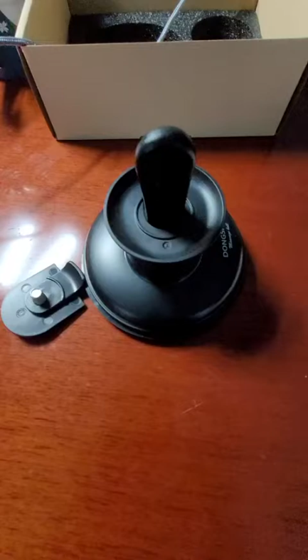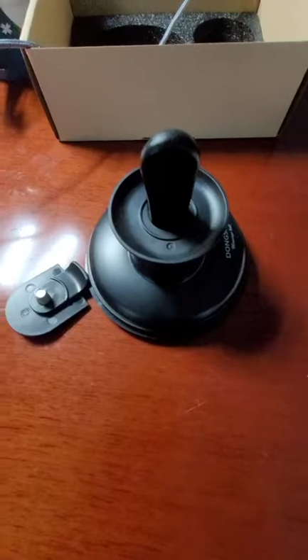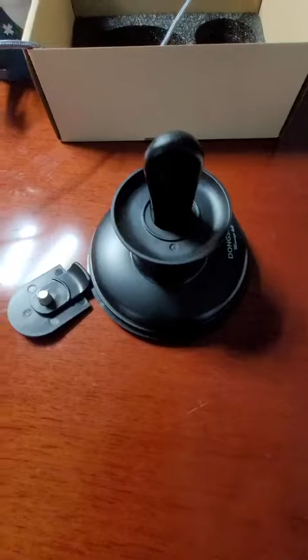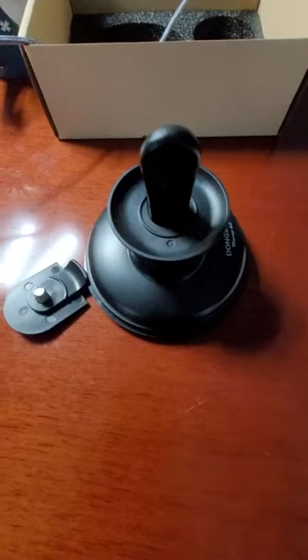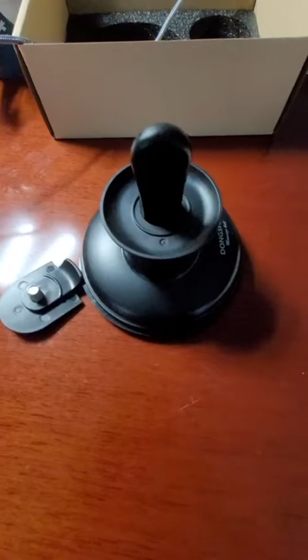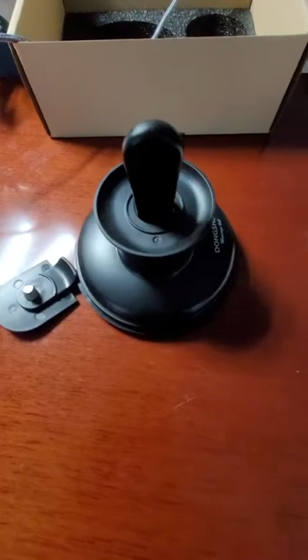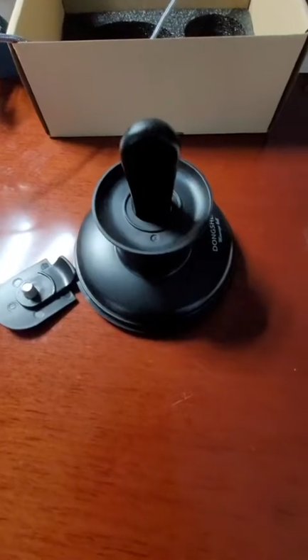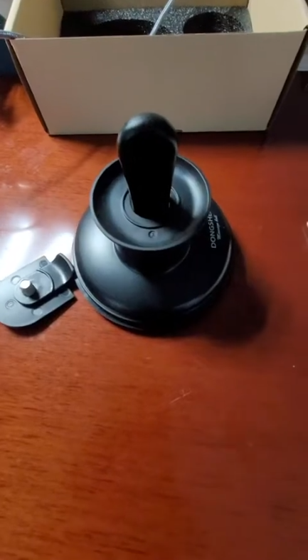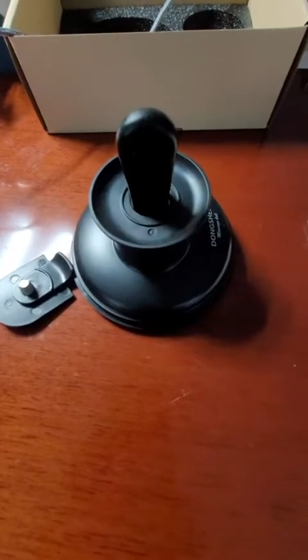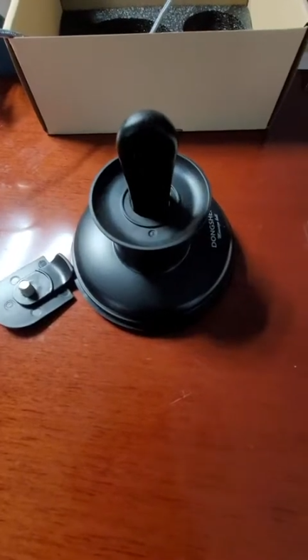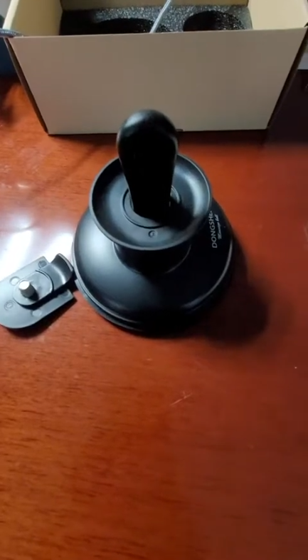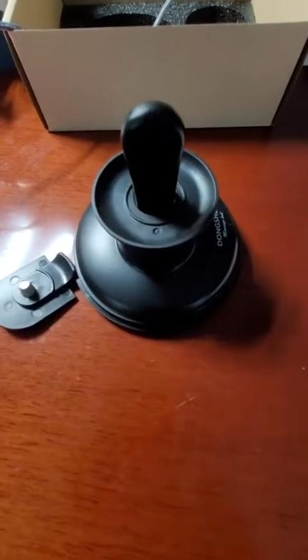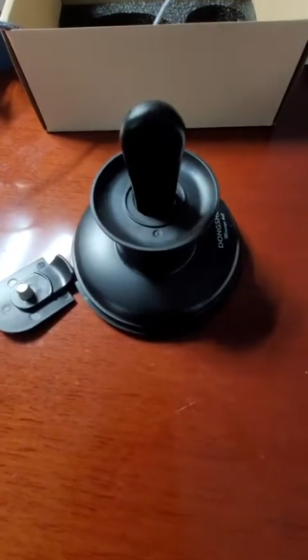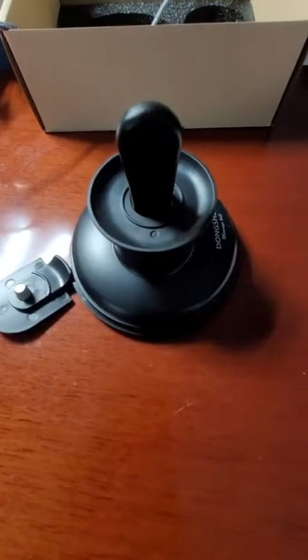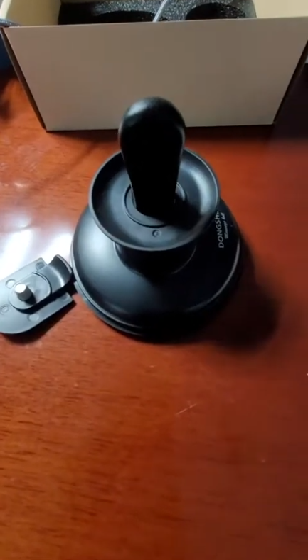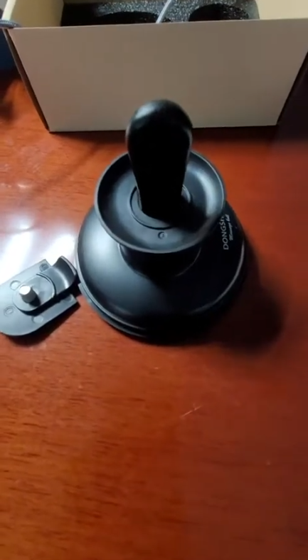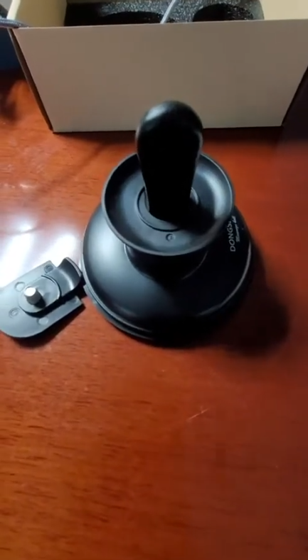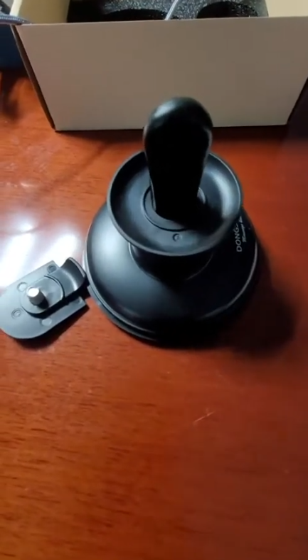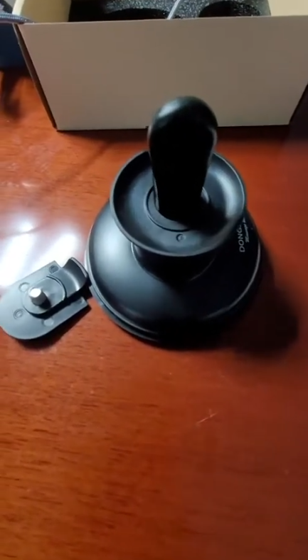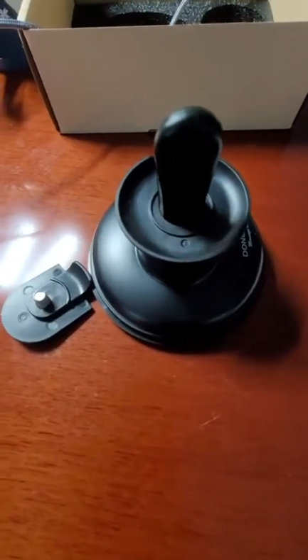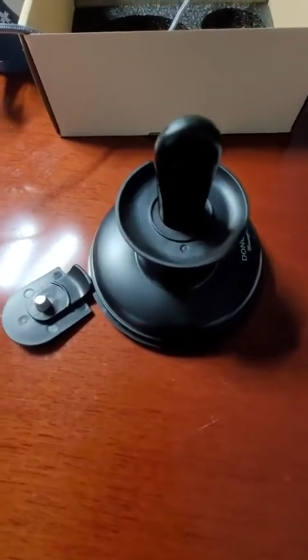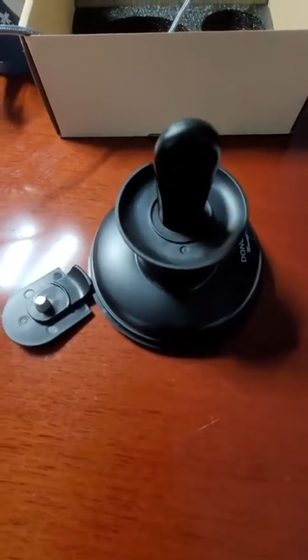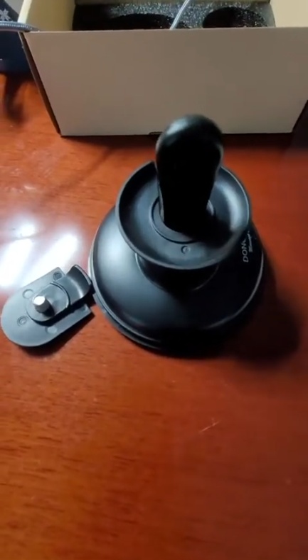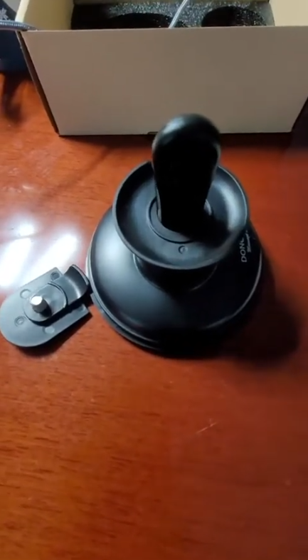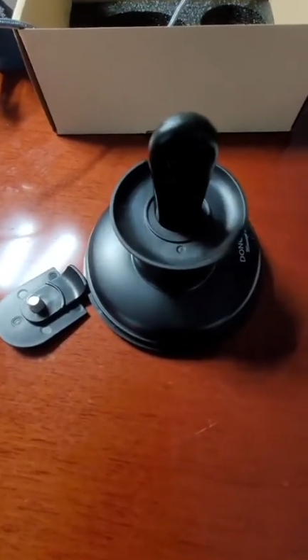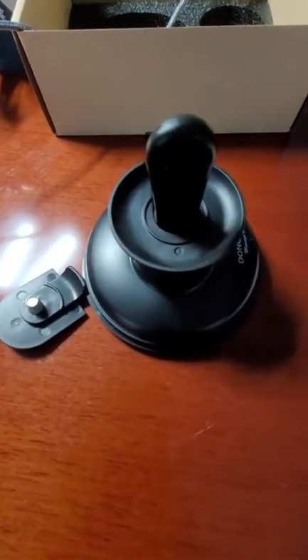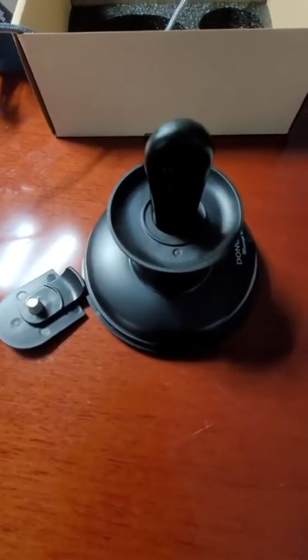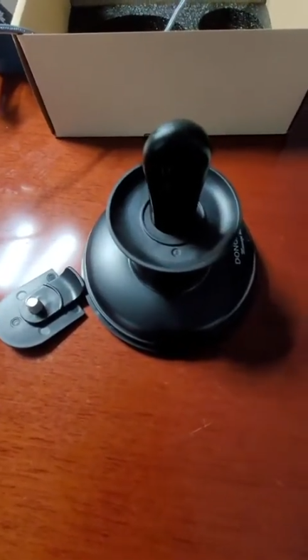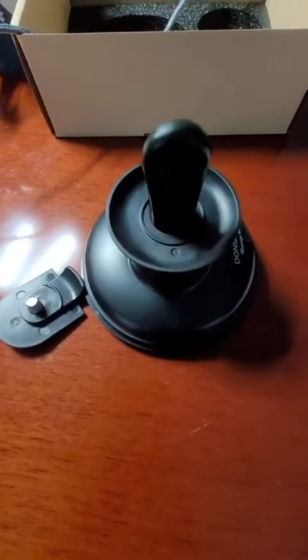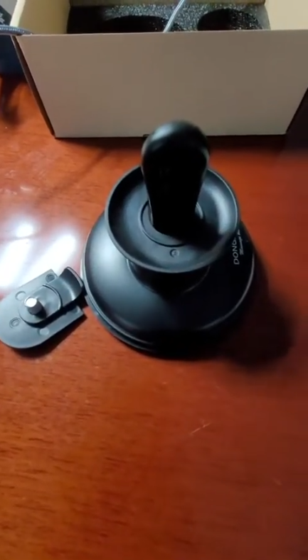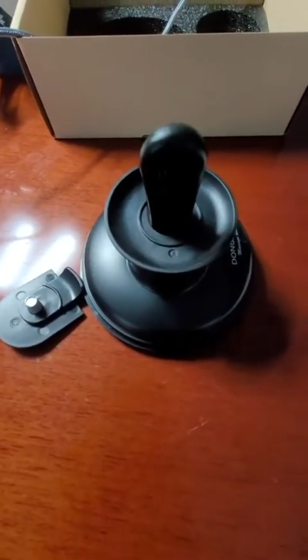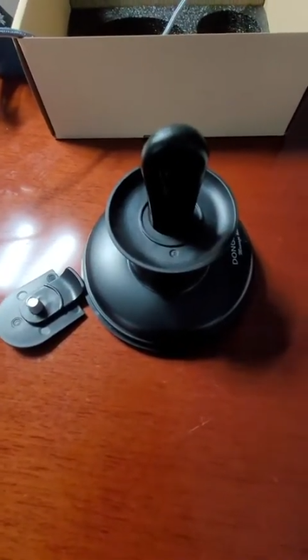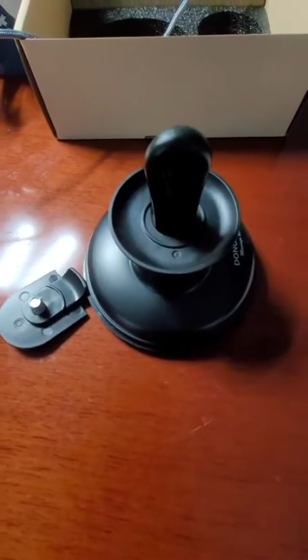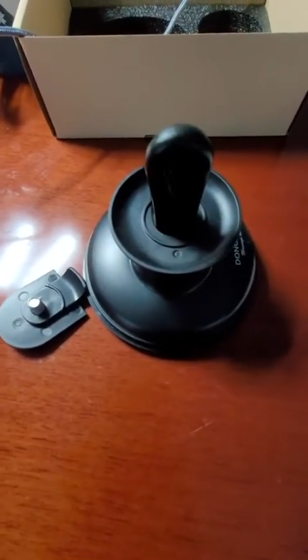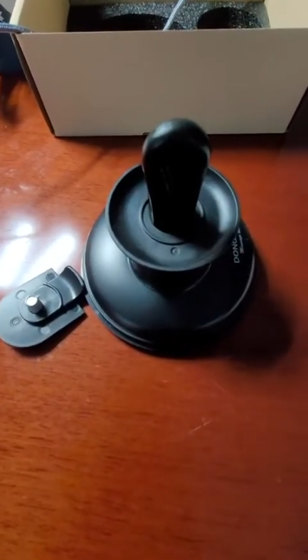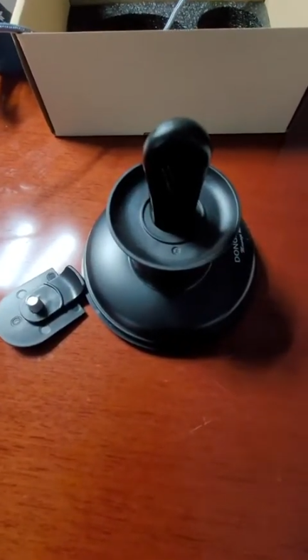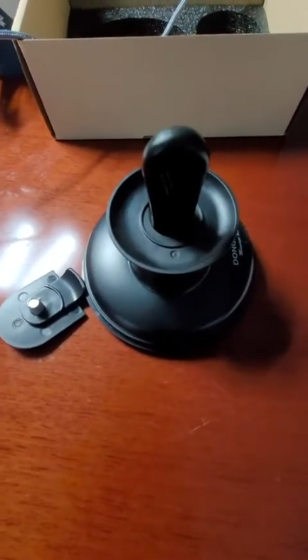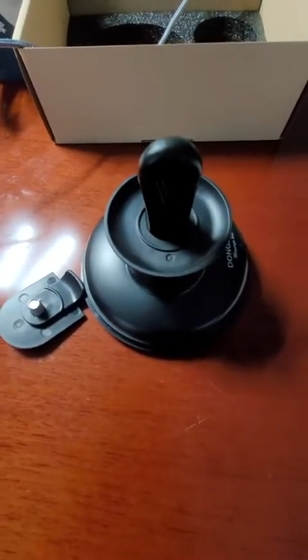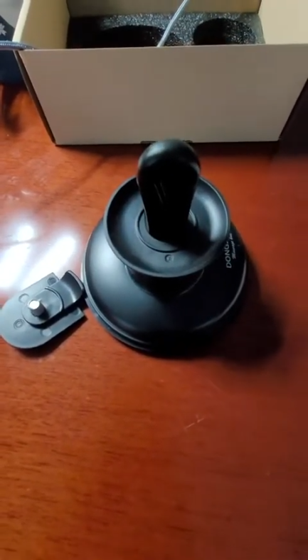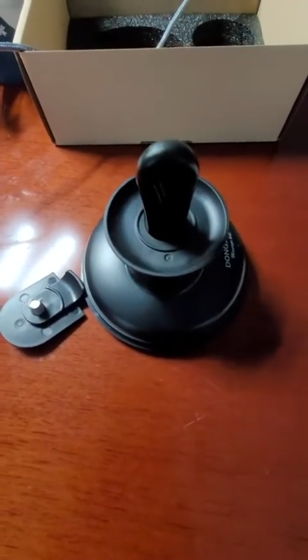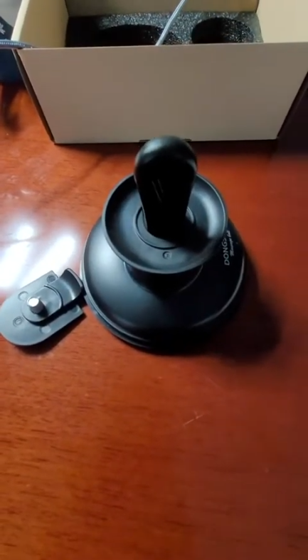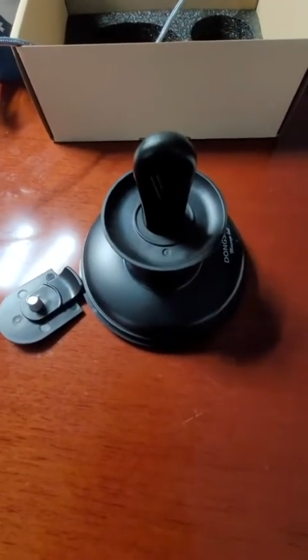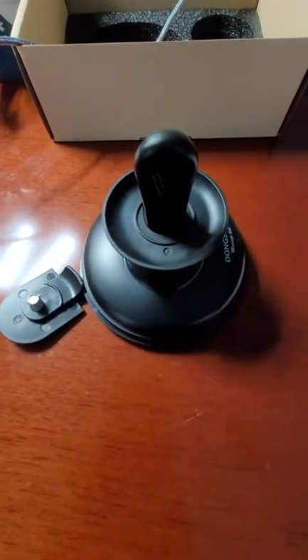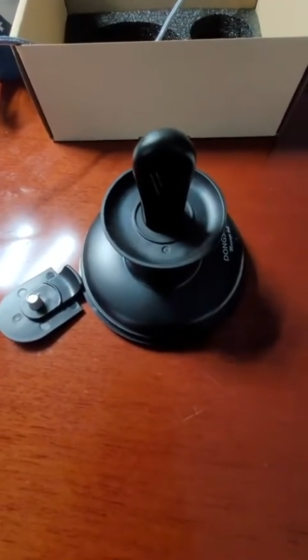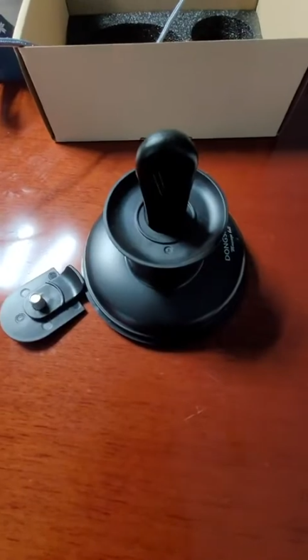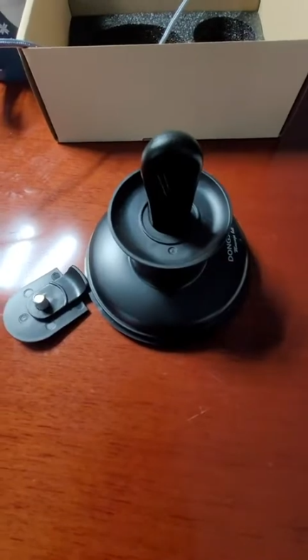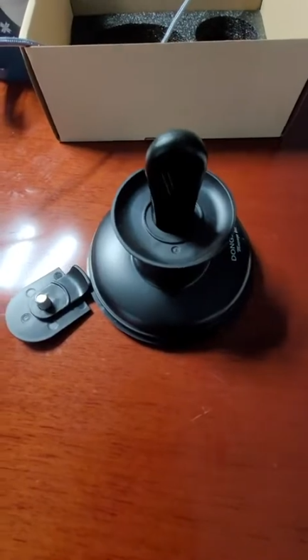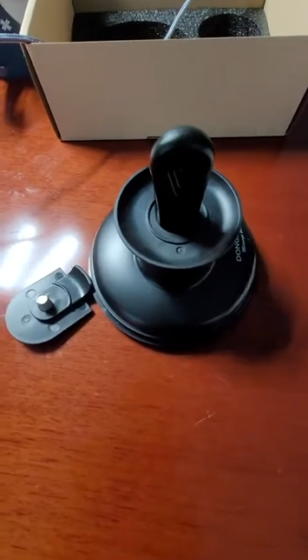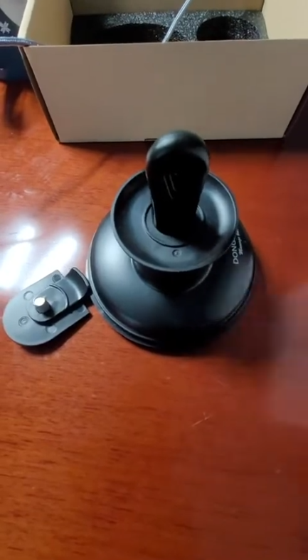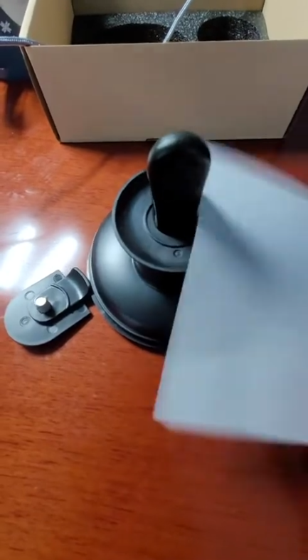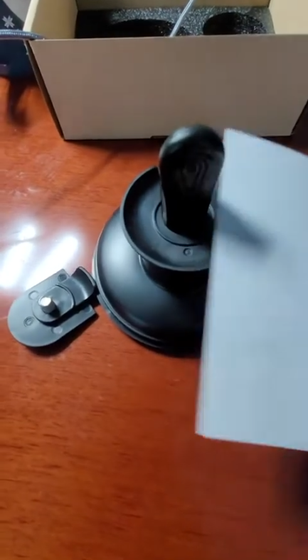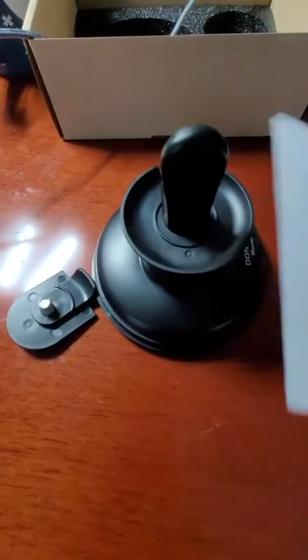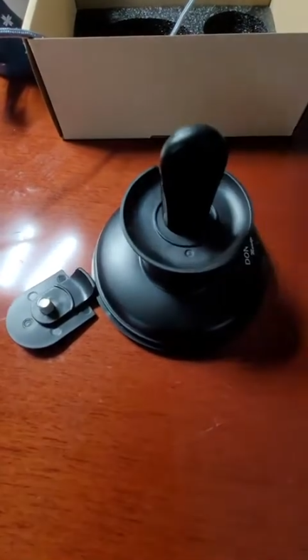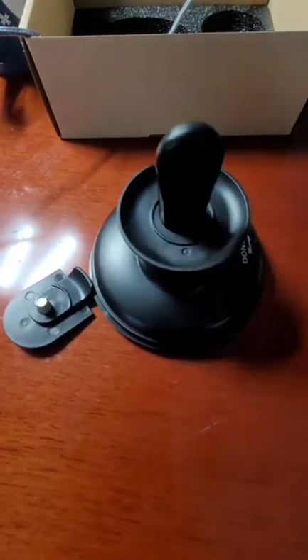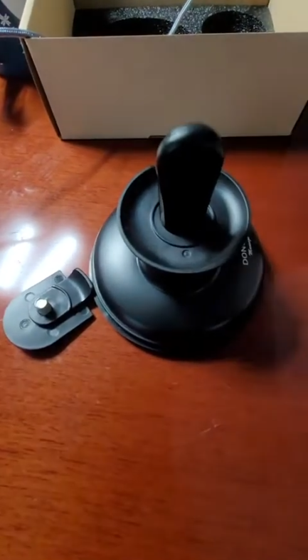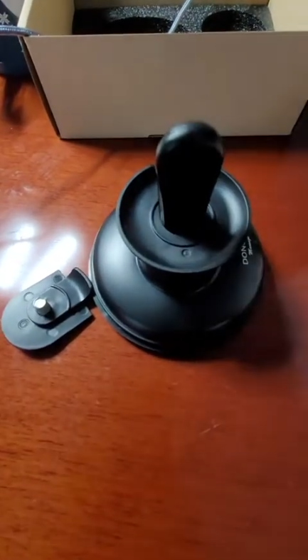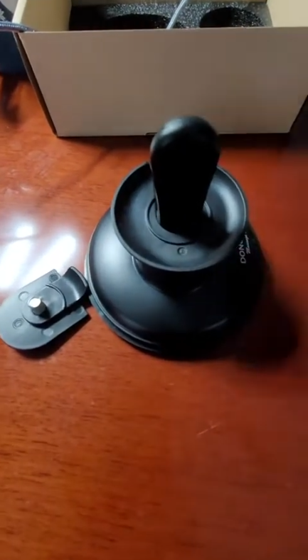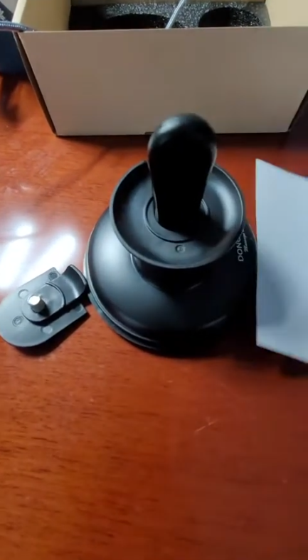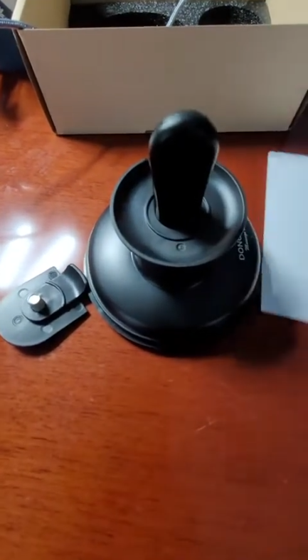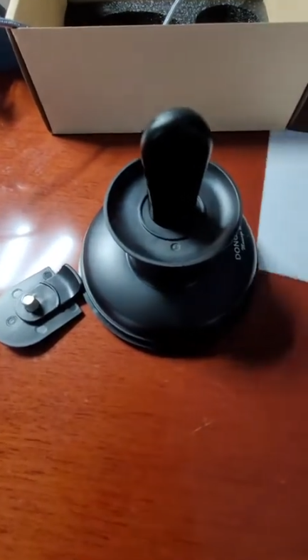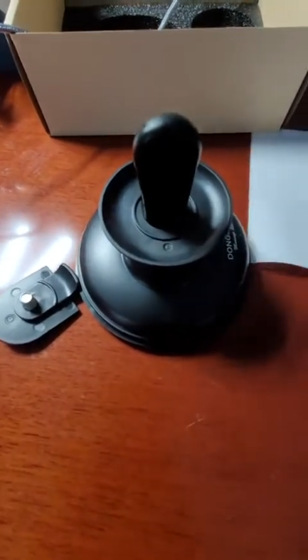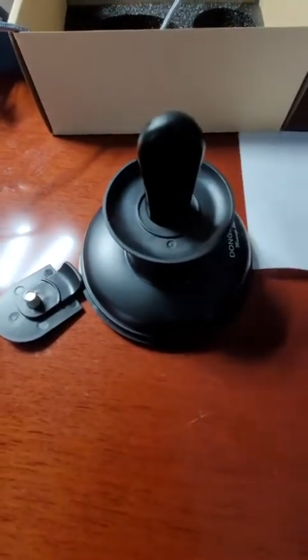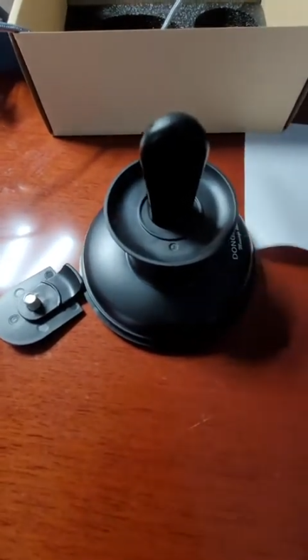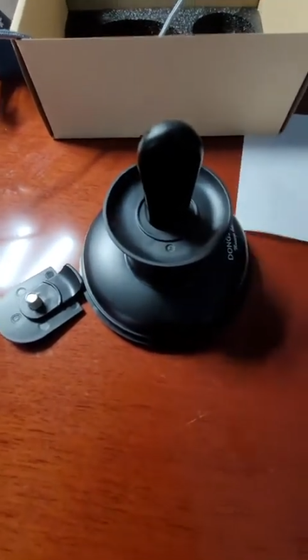Hey there, I wanted to talk to you about the double massage balls that I am trying out.